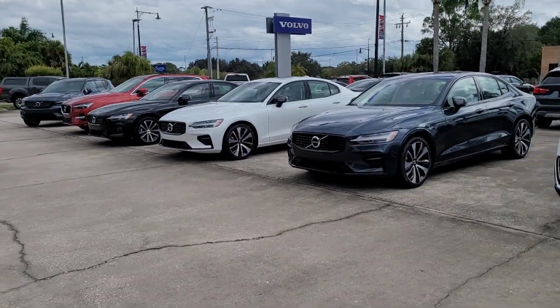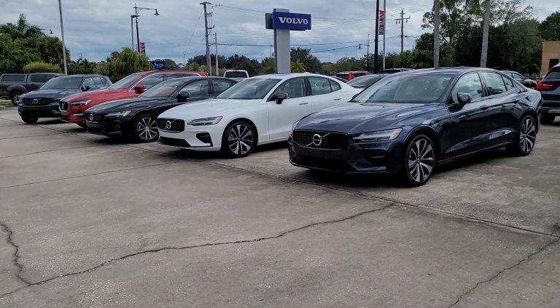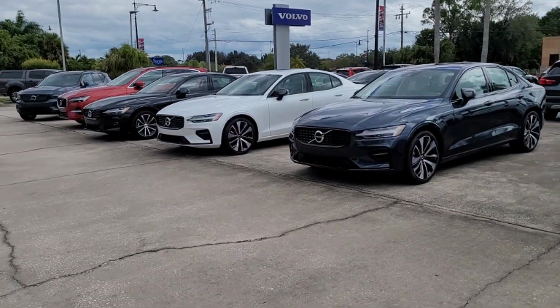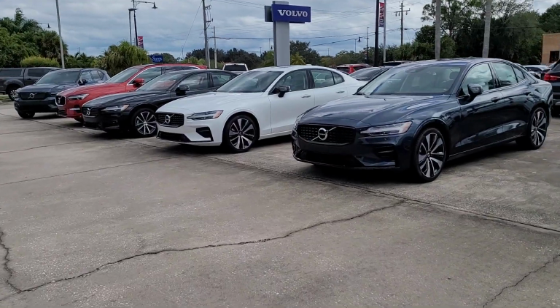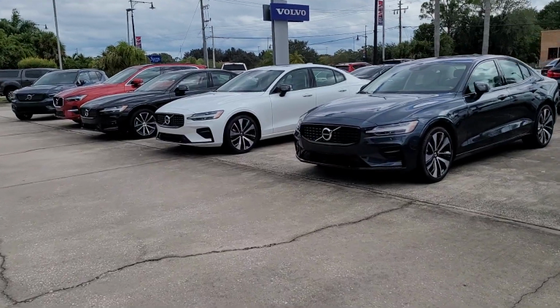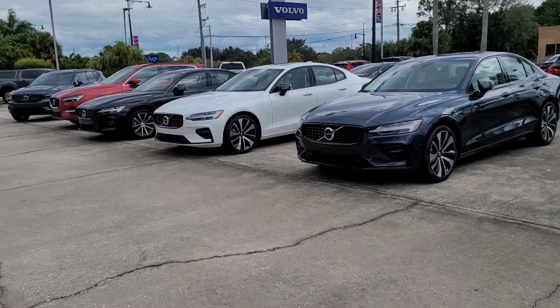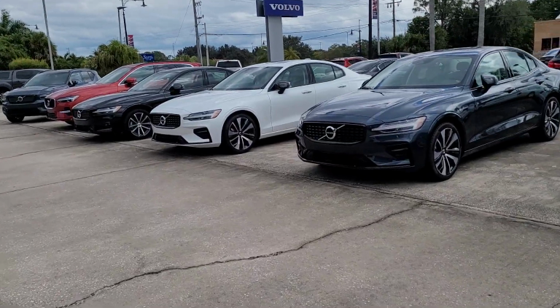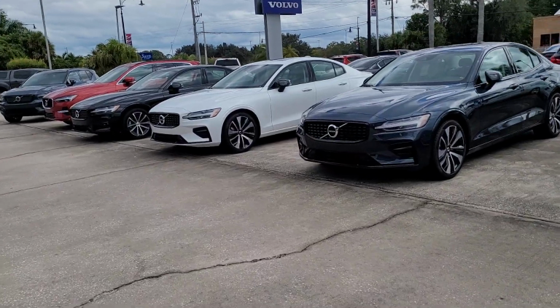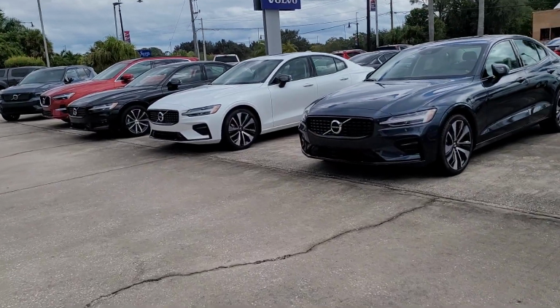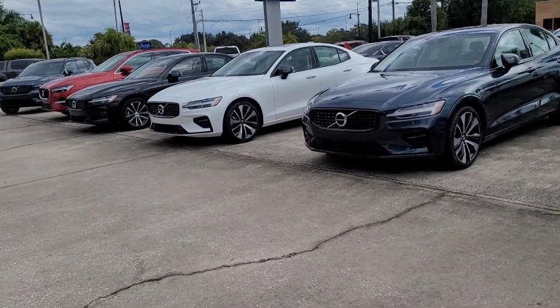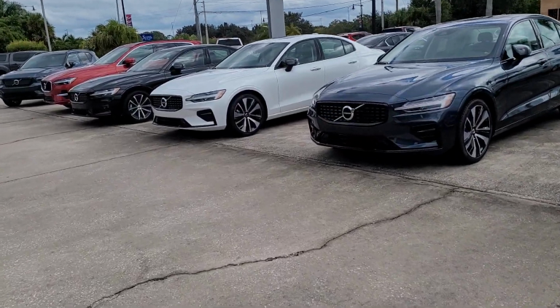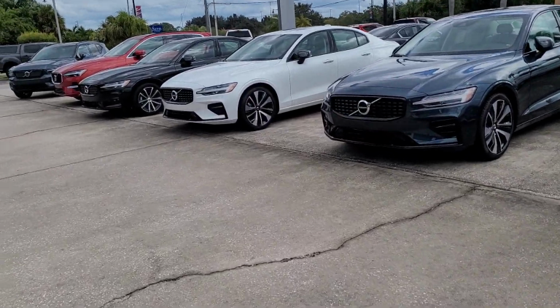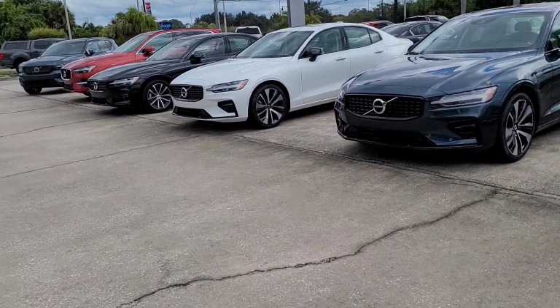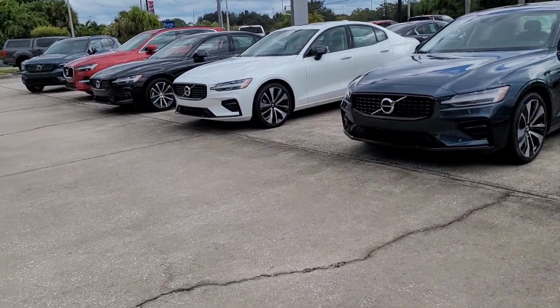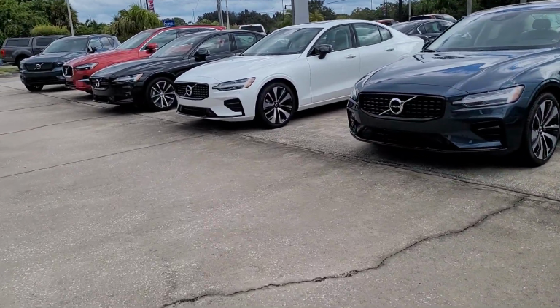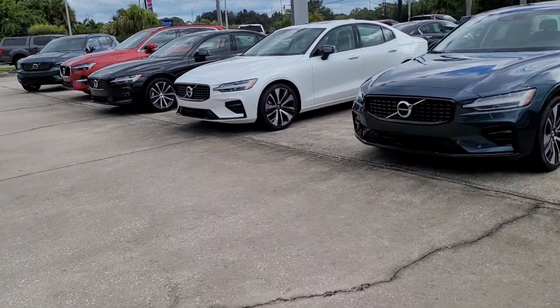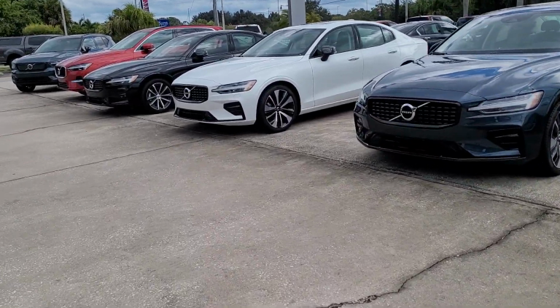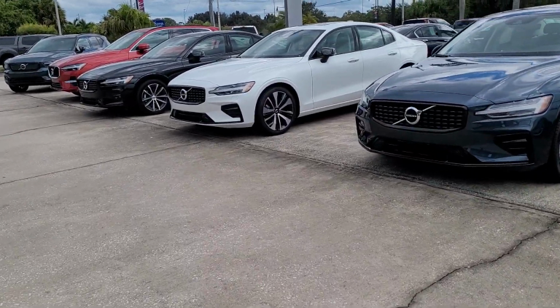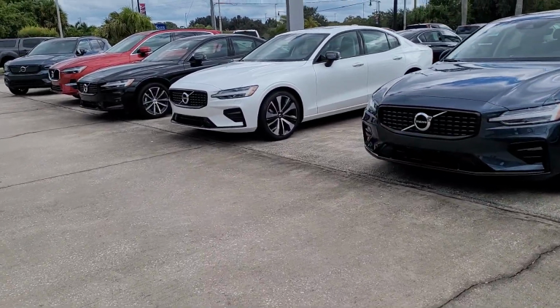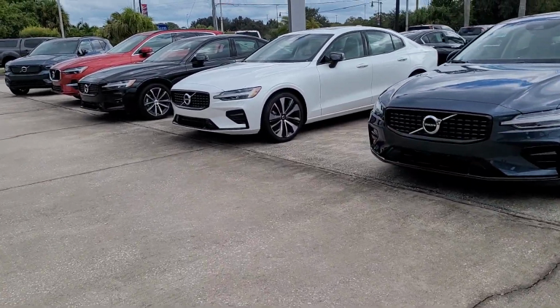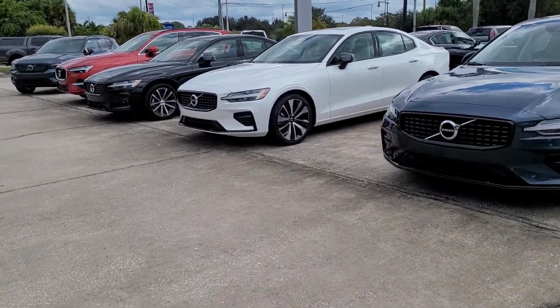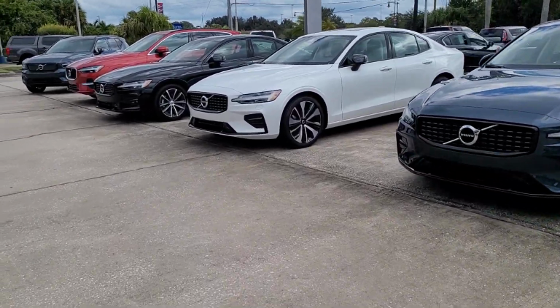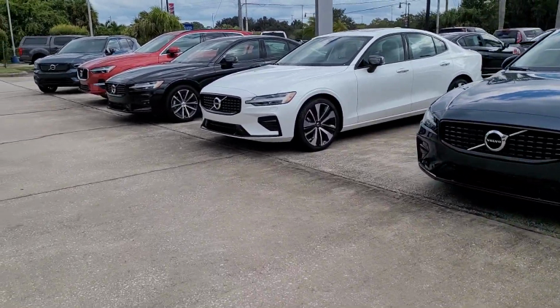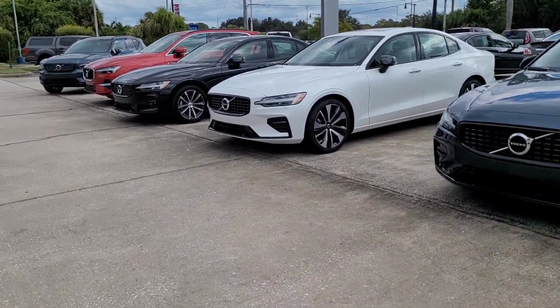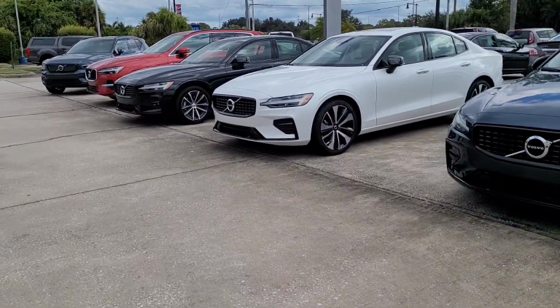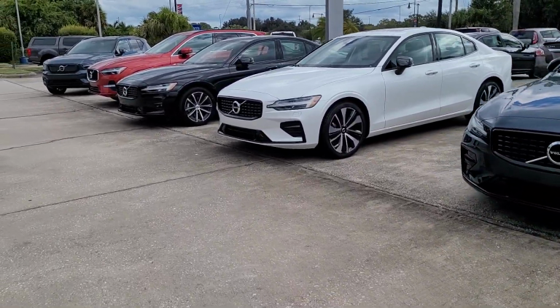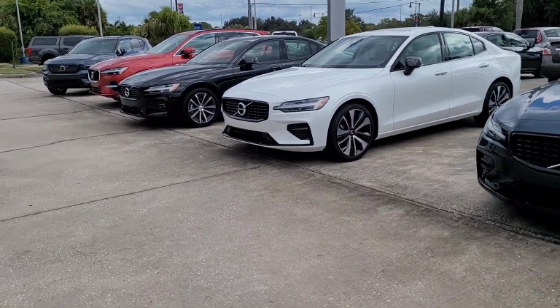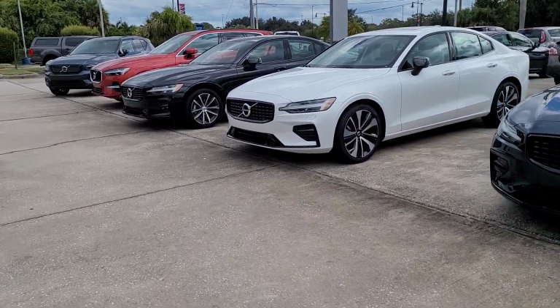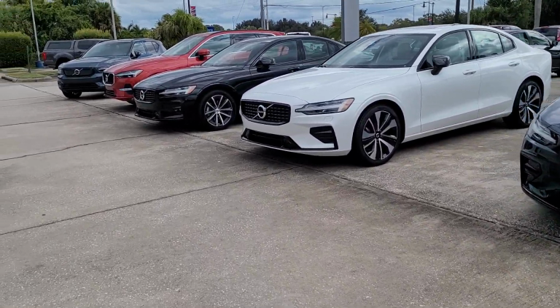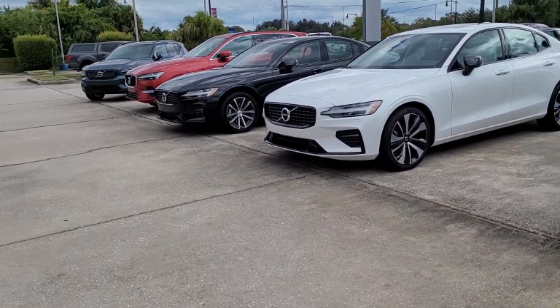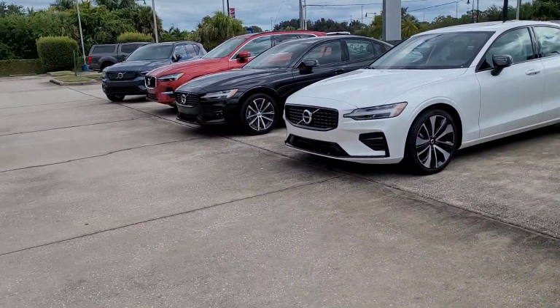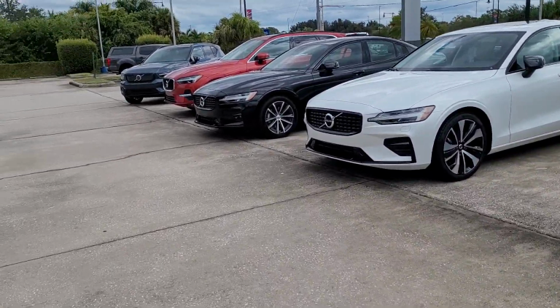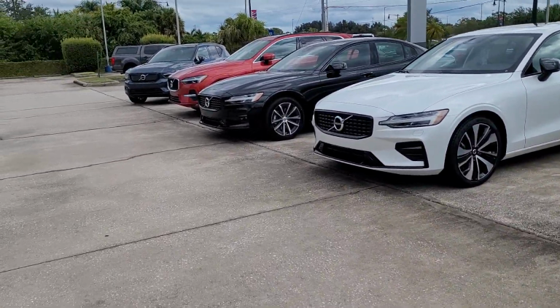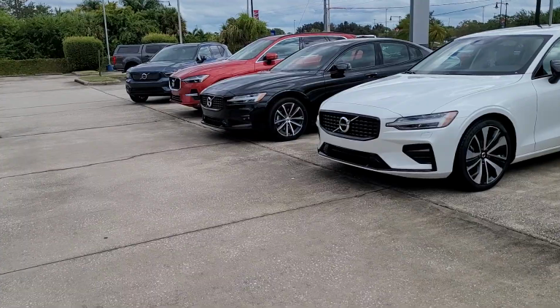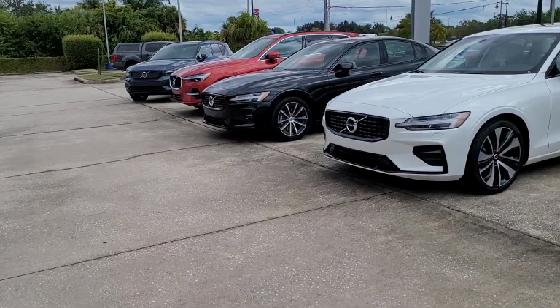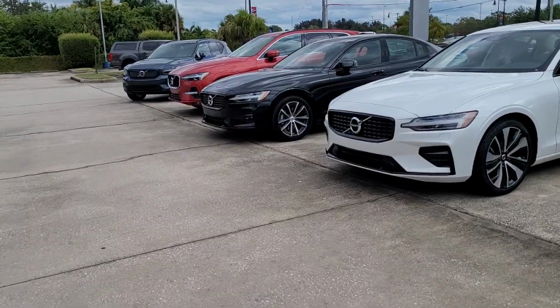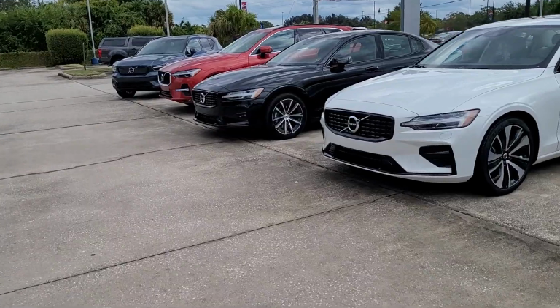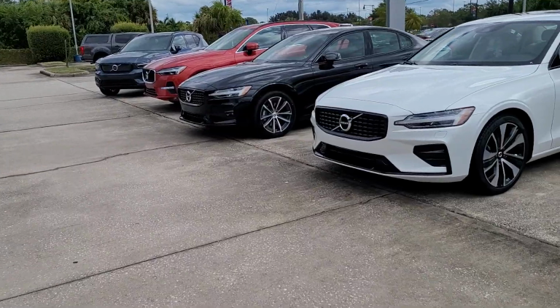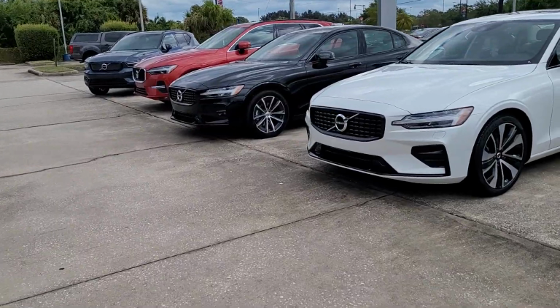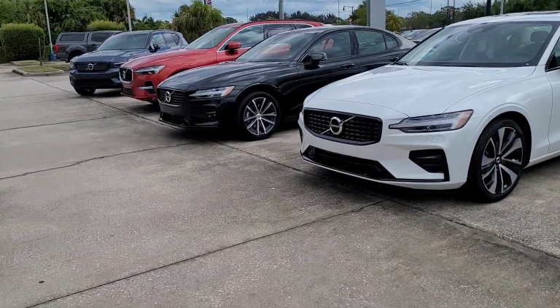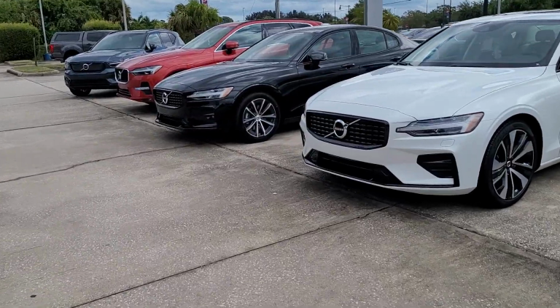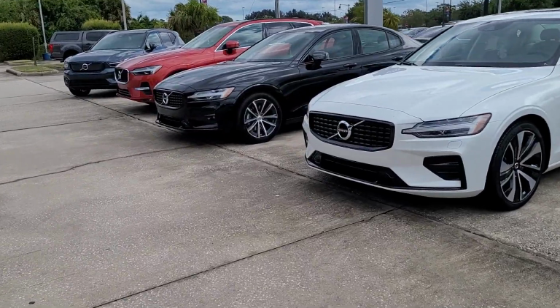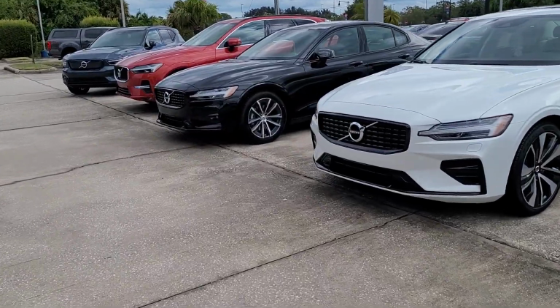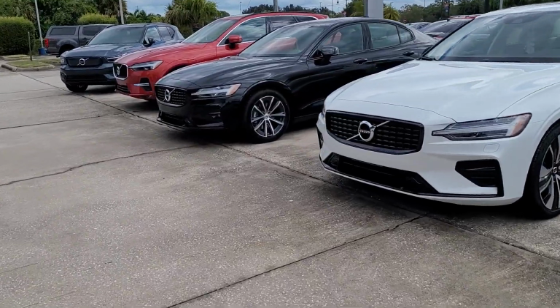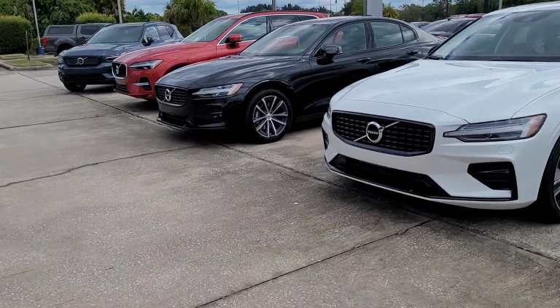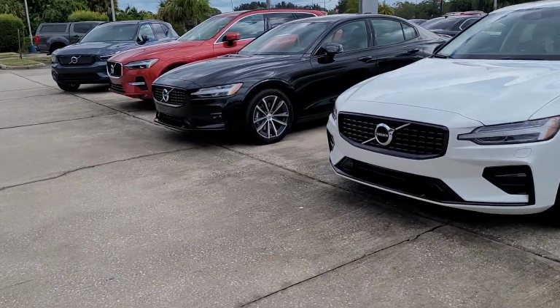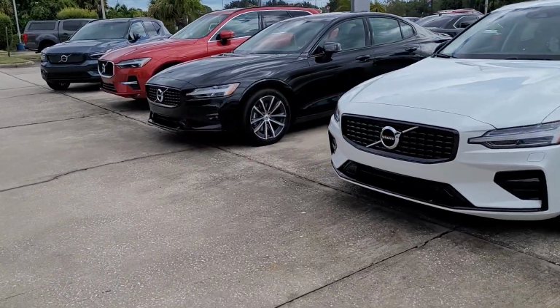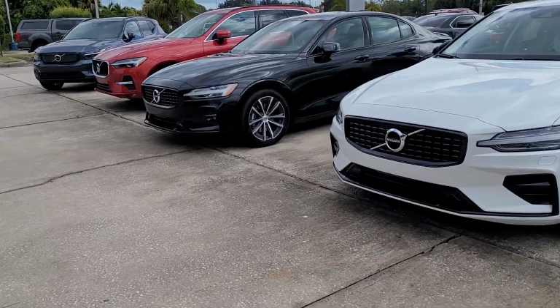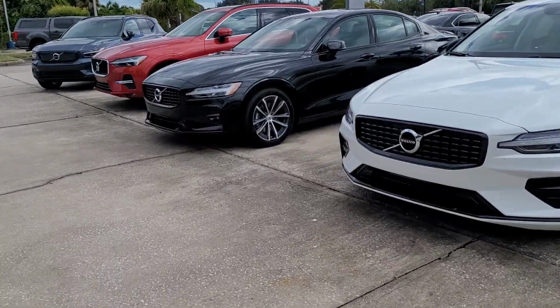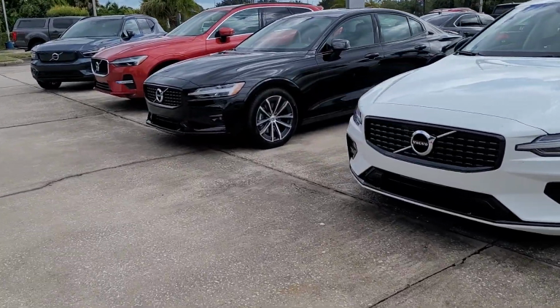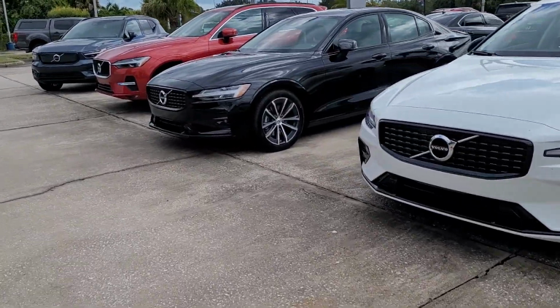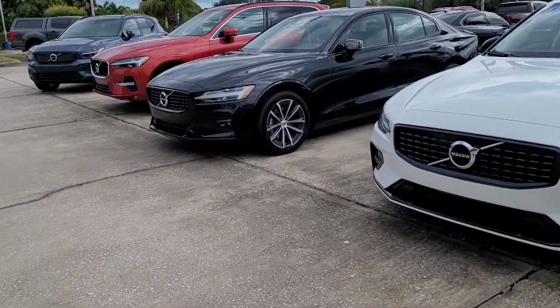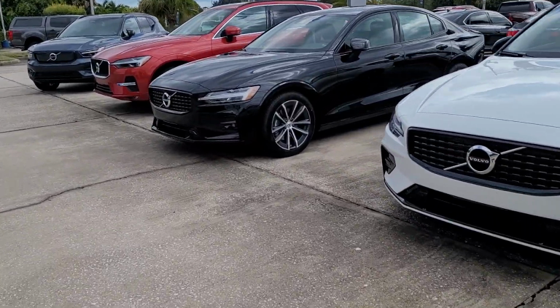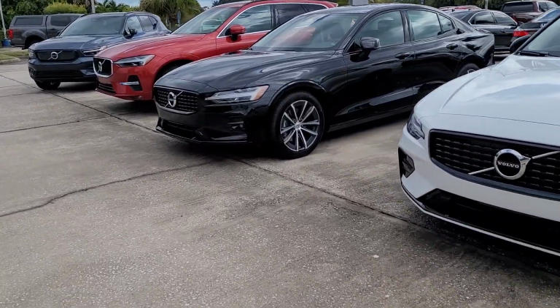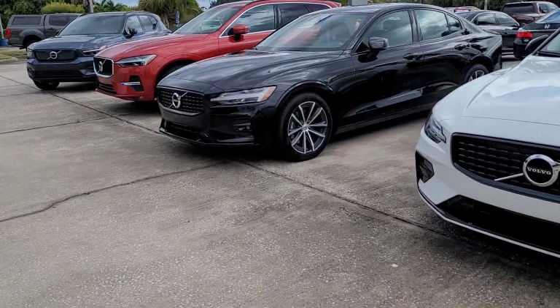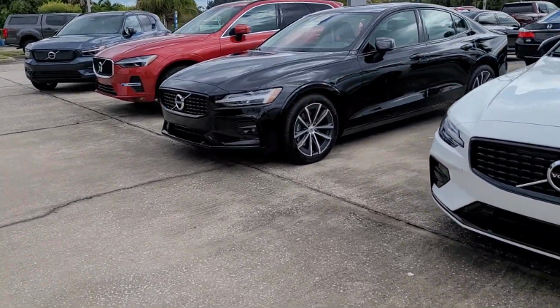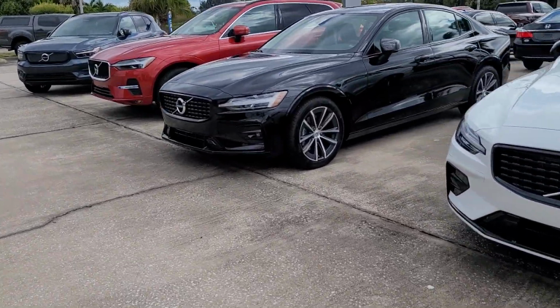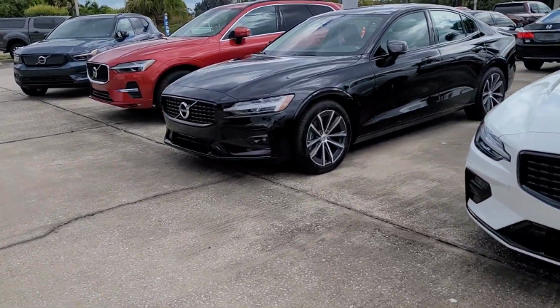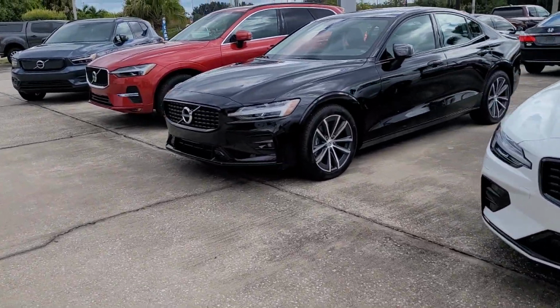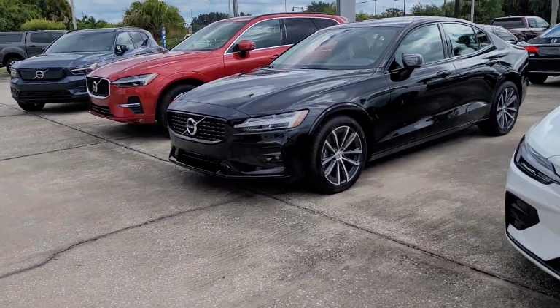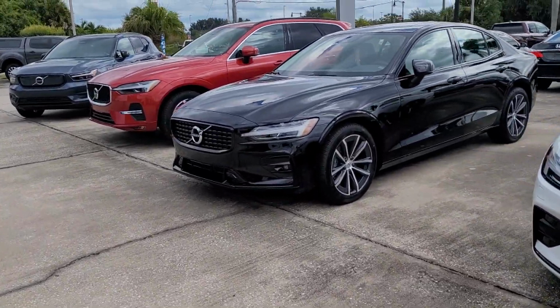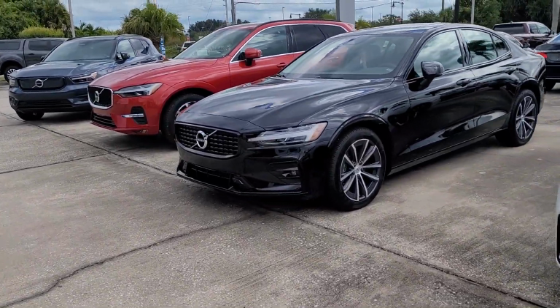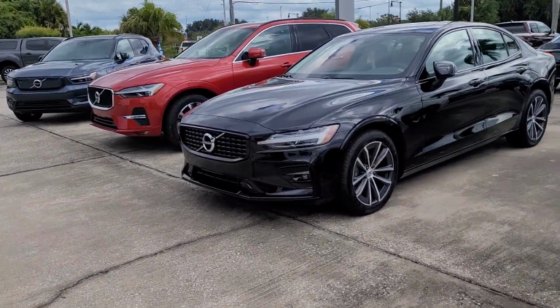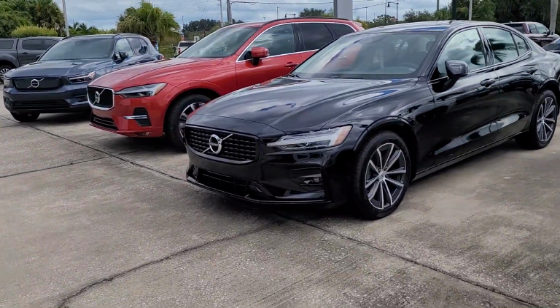Hello, I'm Jonathan from Subaru Volvo of Melbourne. Let me show you a little bit of our lineup.